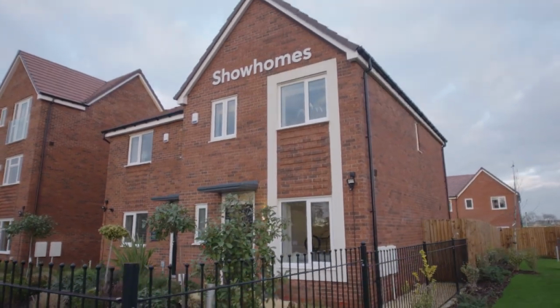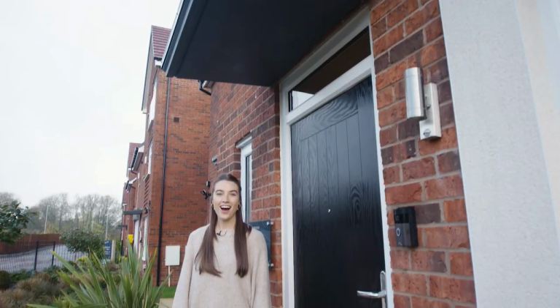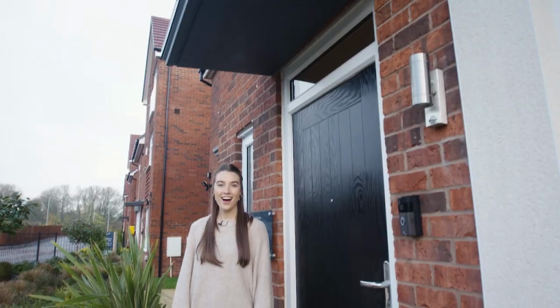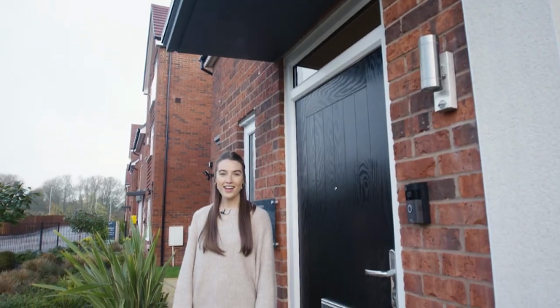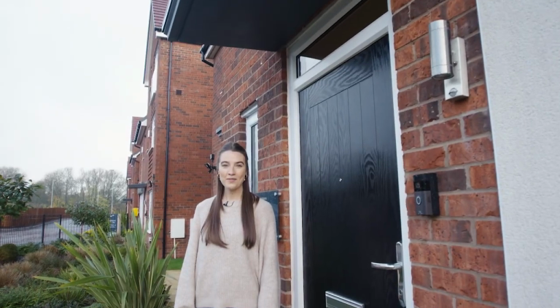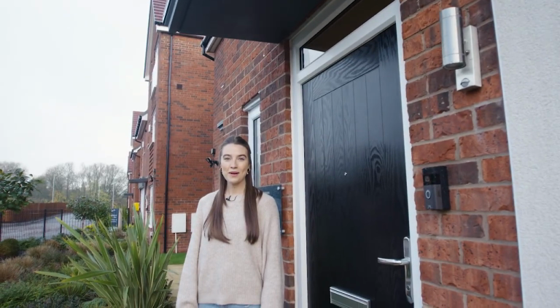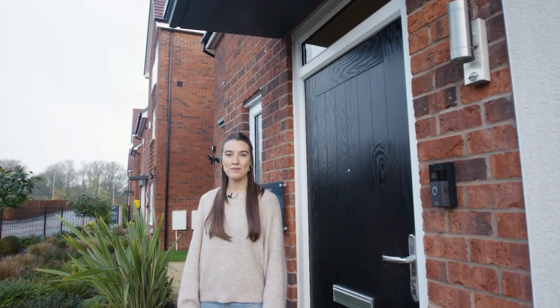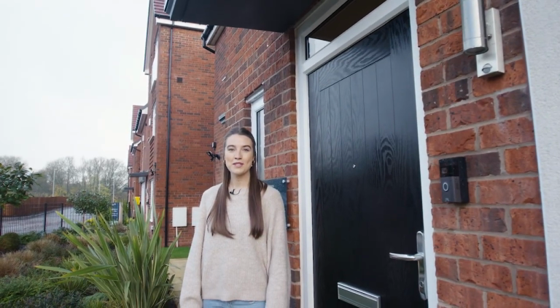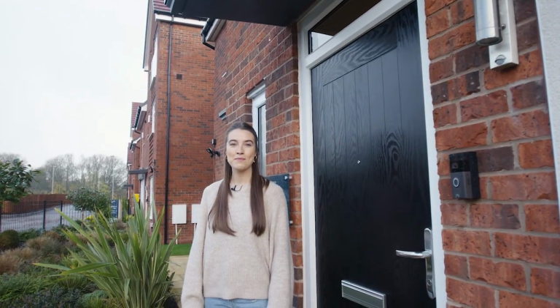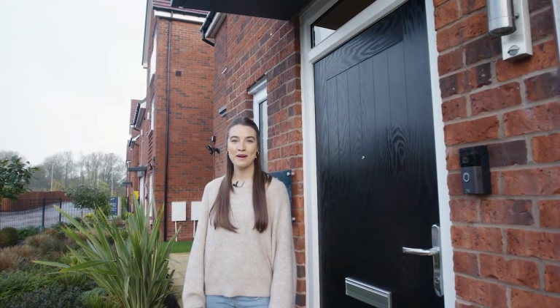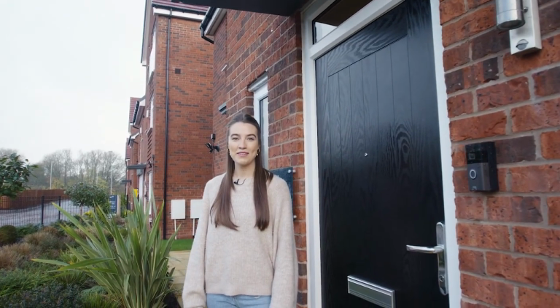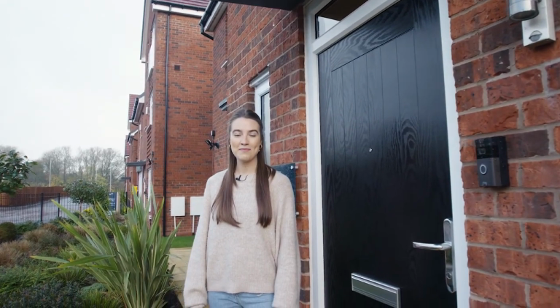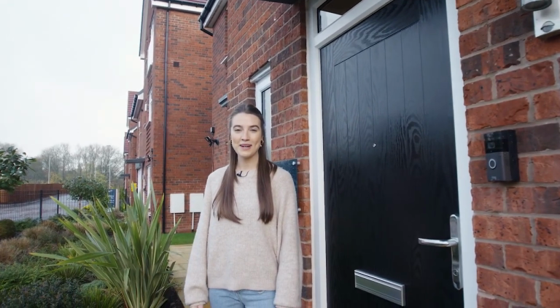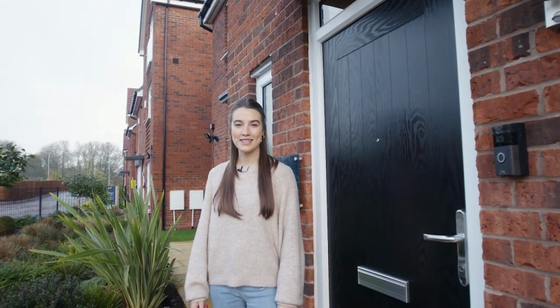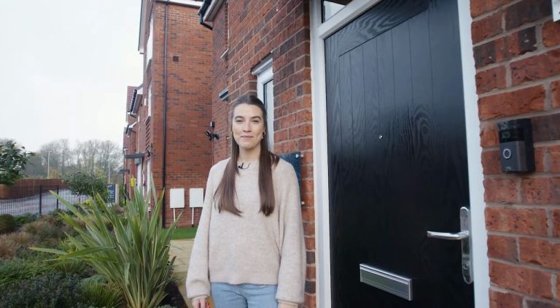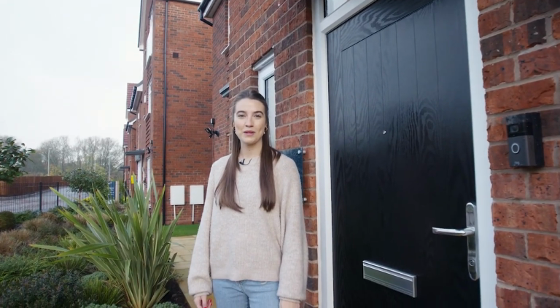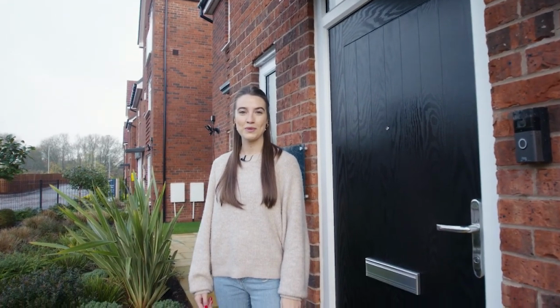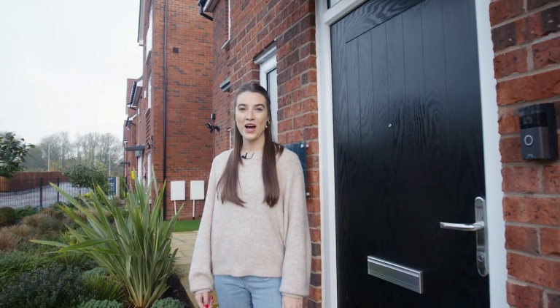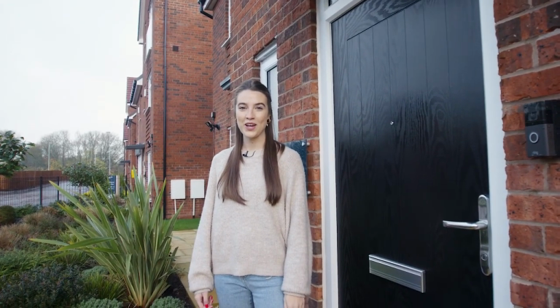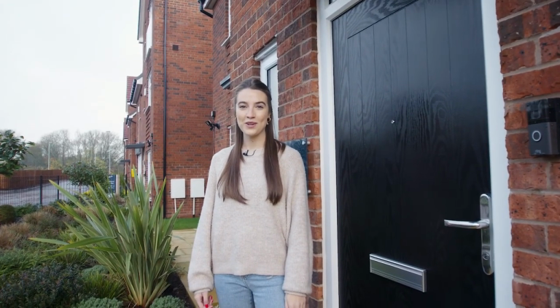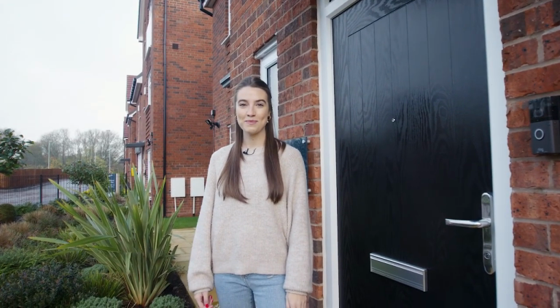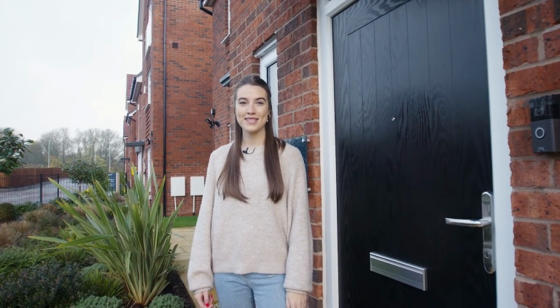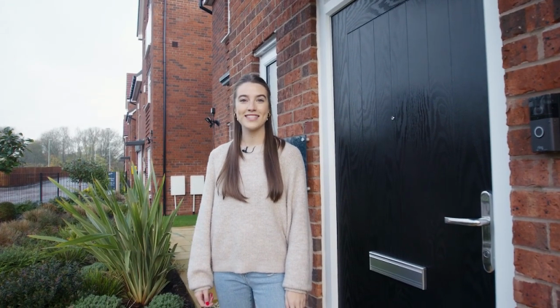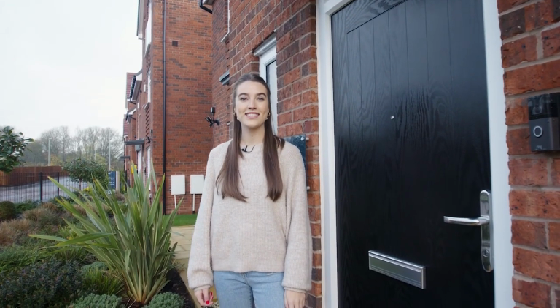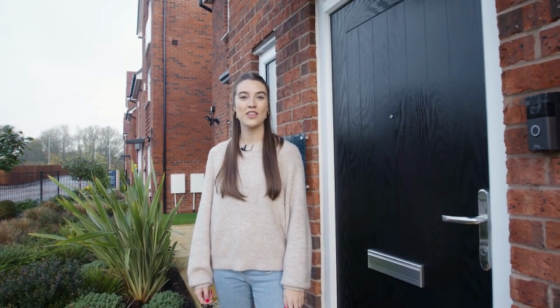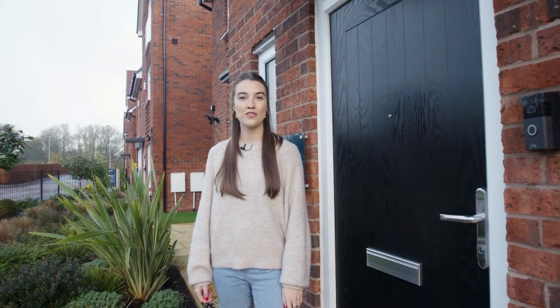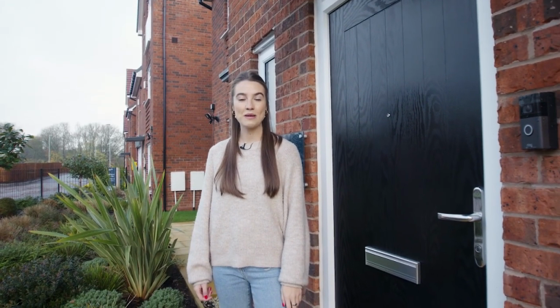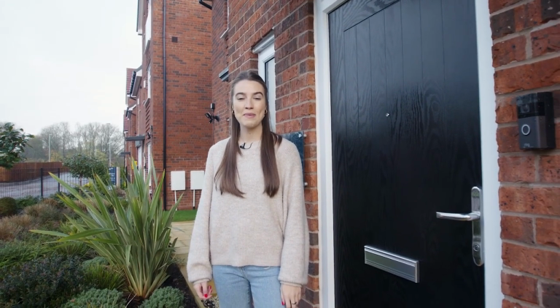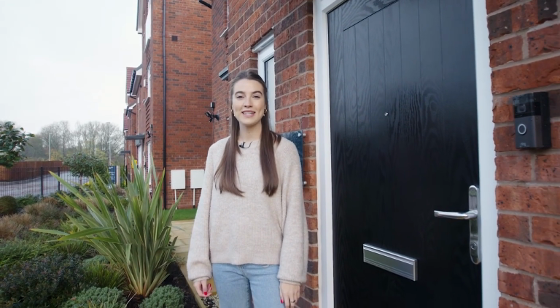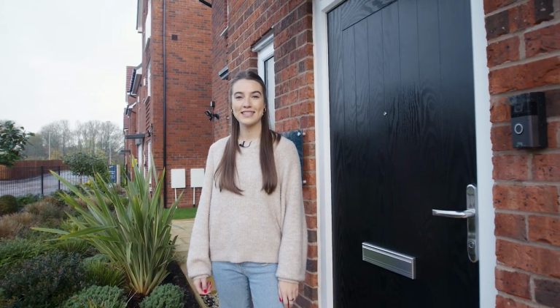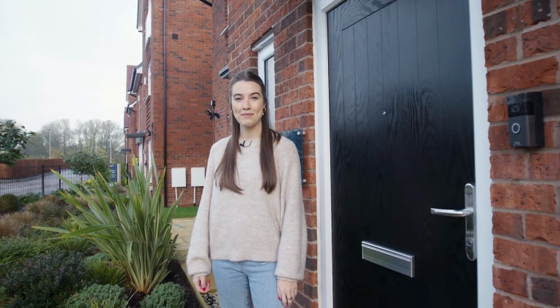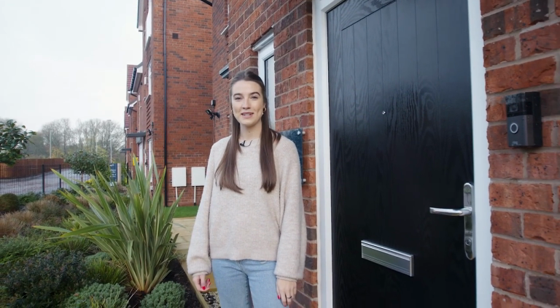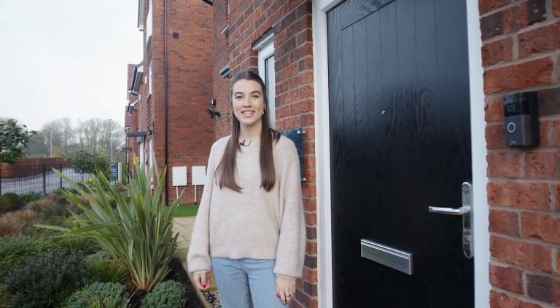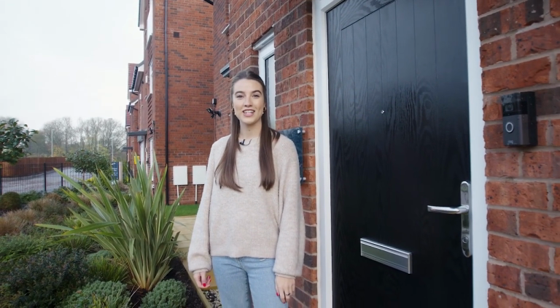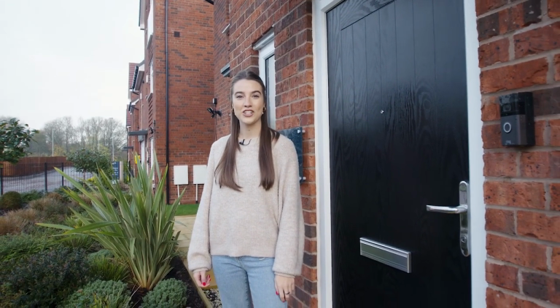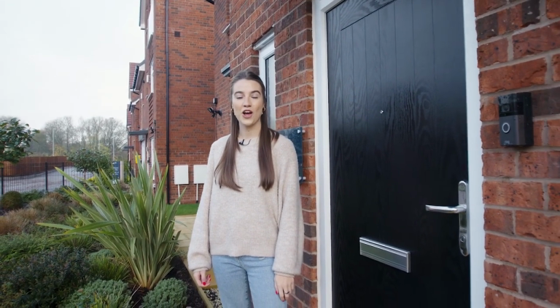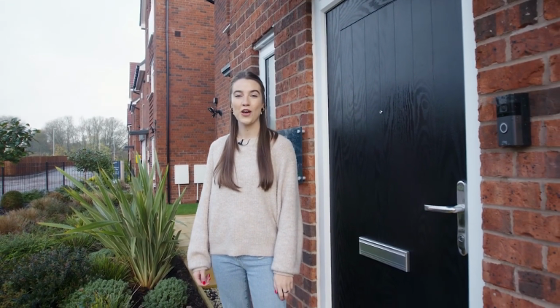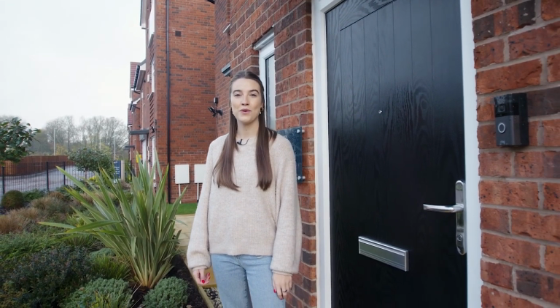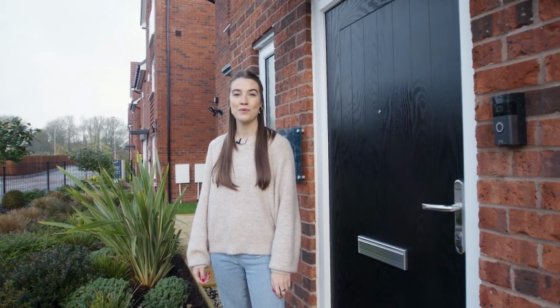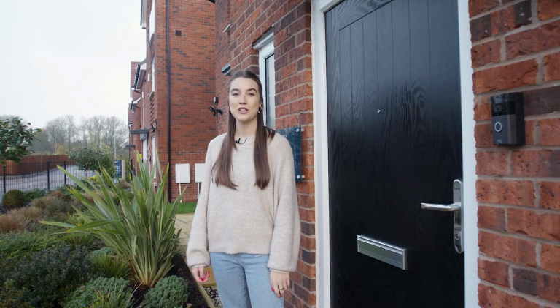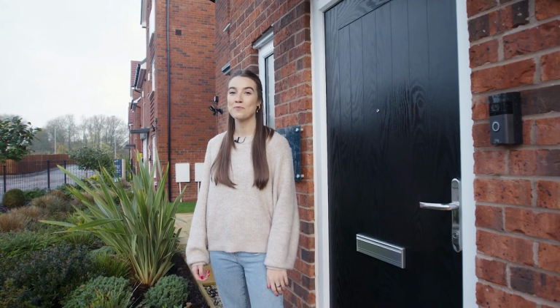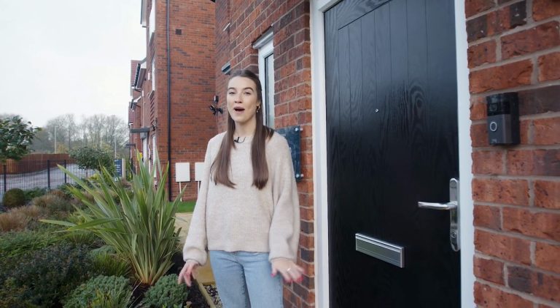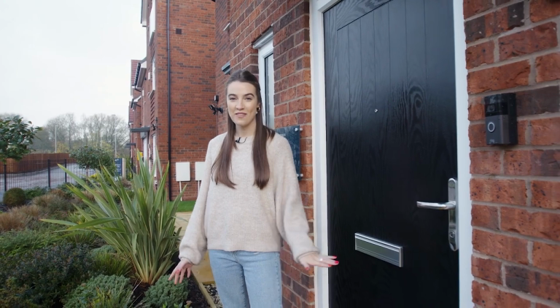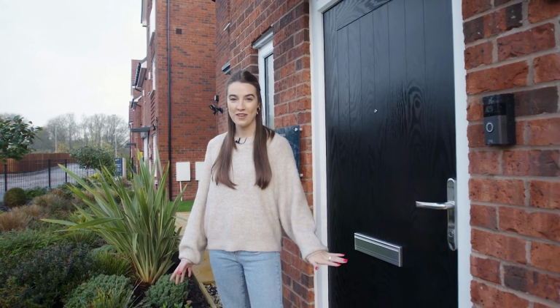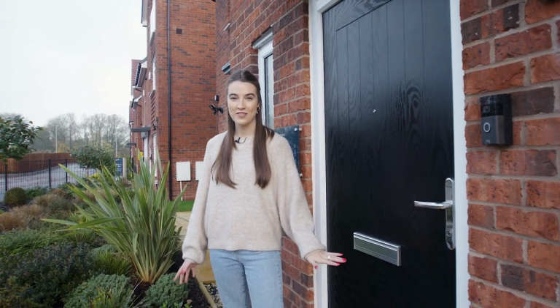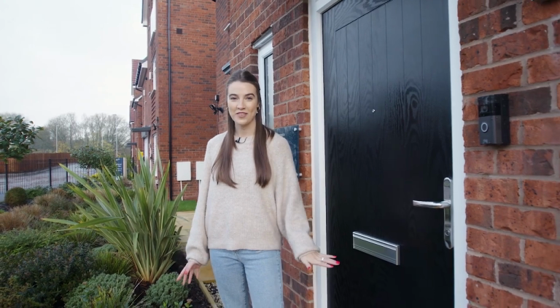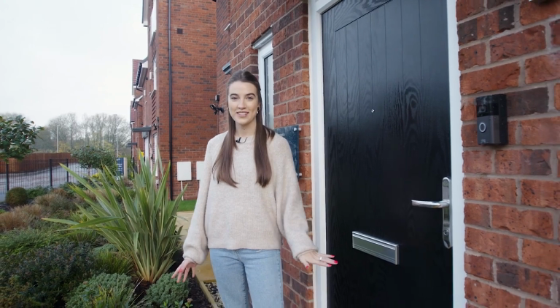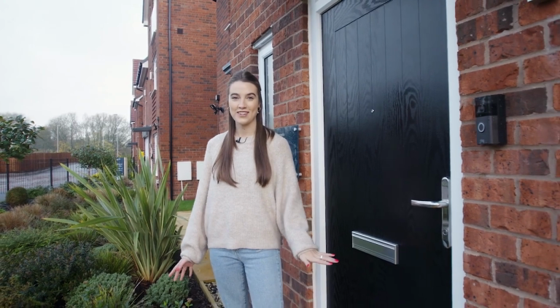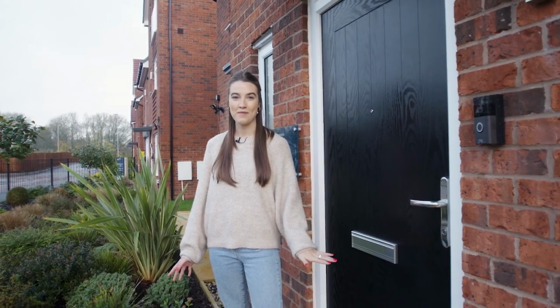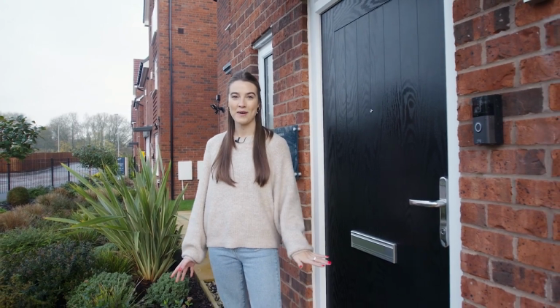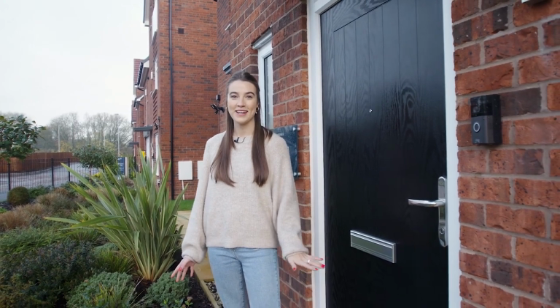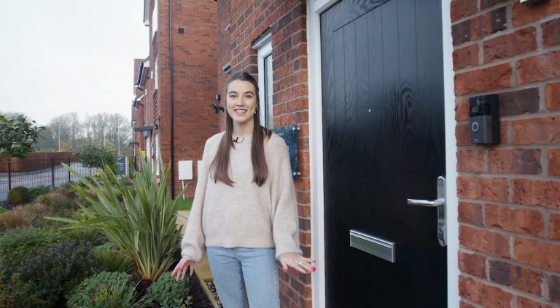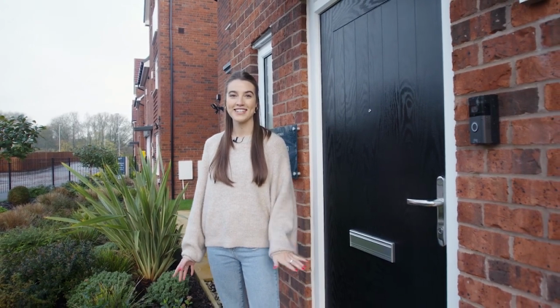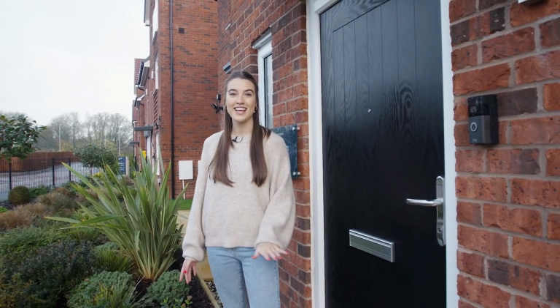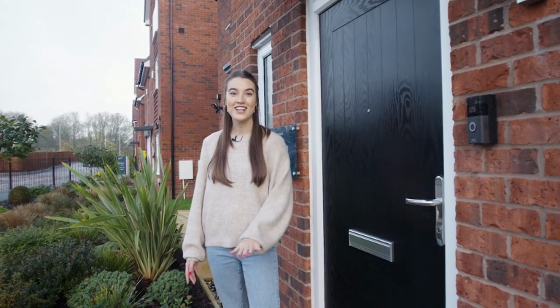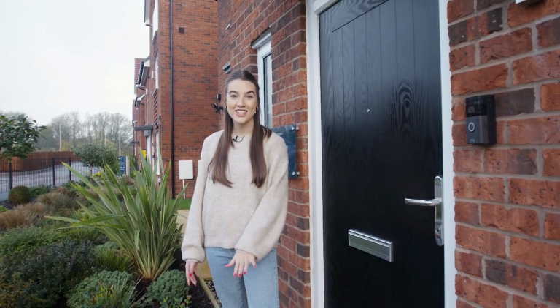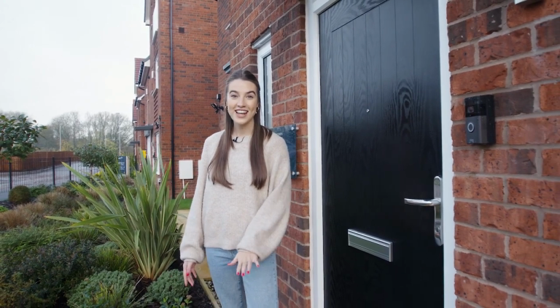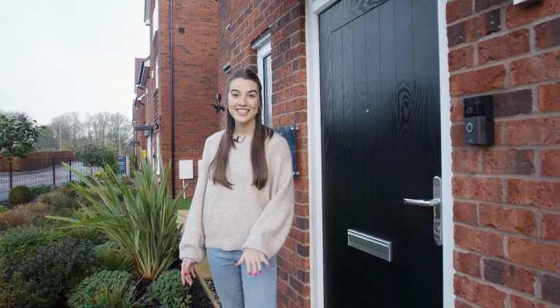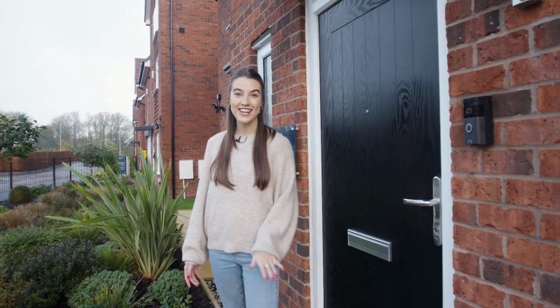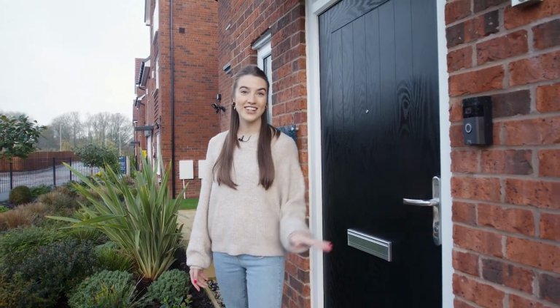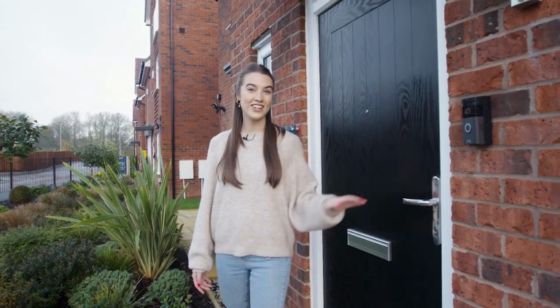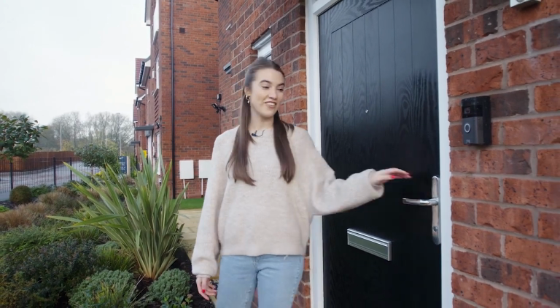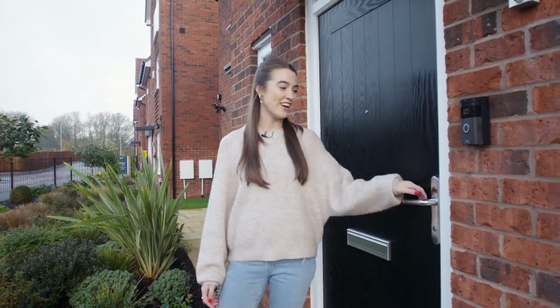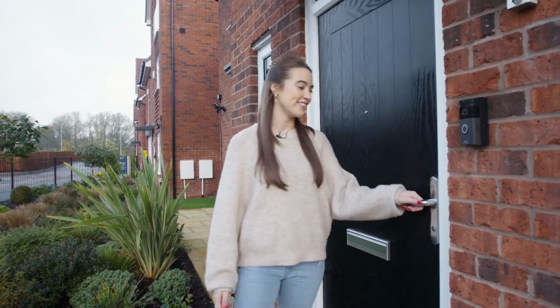Hi, welcome to the Mirren by St Modern Homes. This is a three-bed semi-detached home which is perfect for first-time buyers, so let's take a look around.